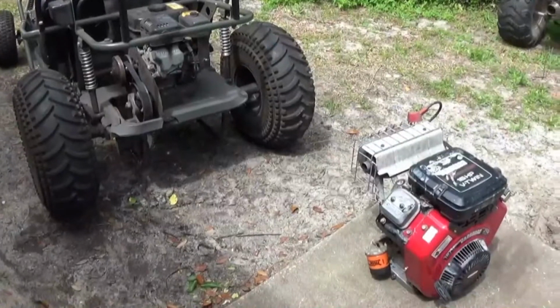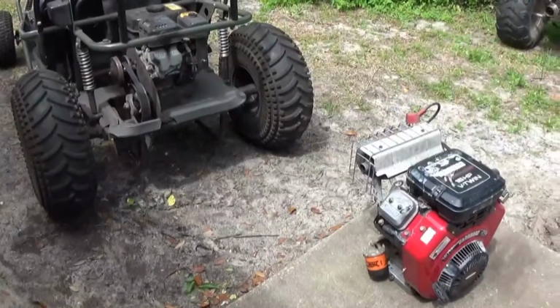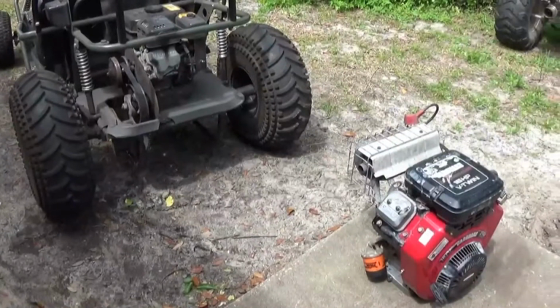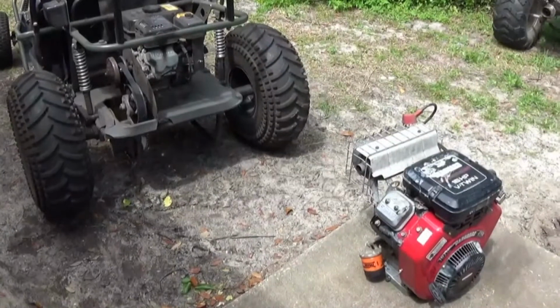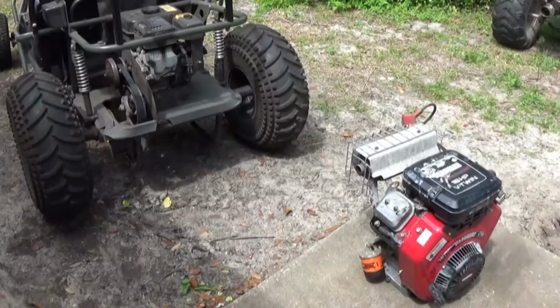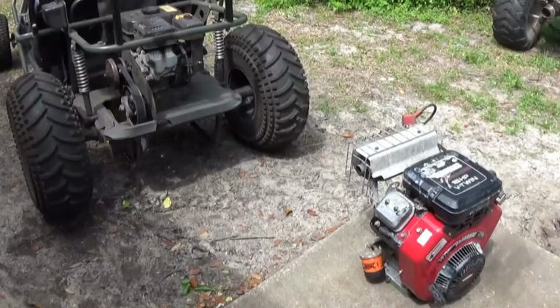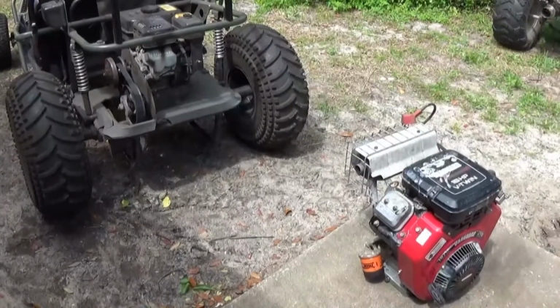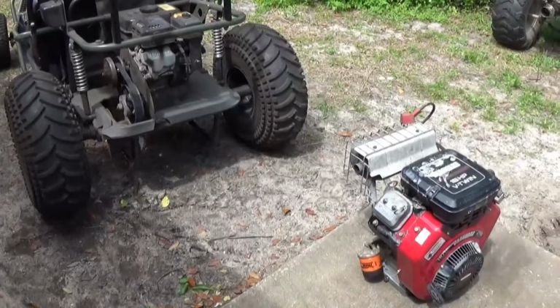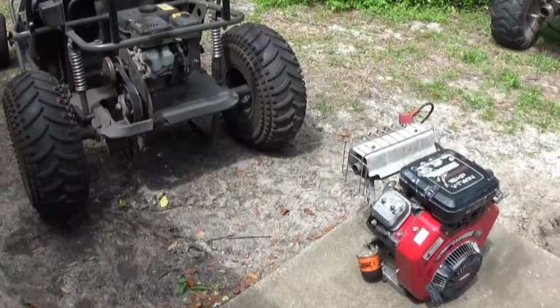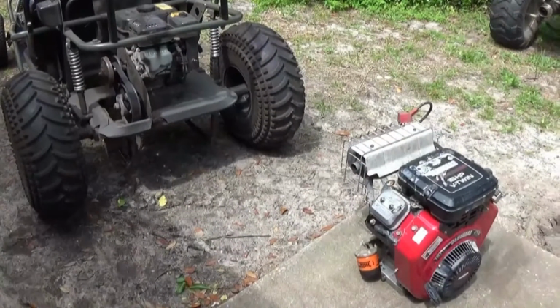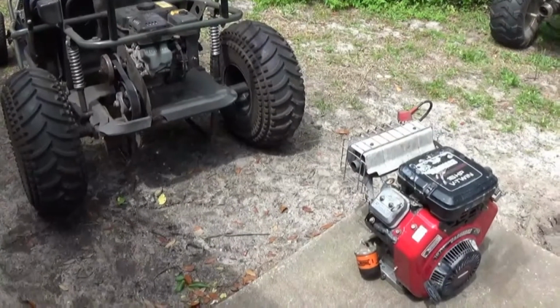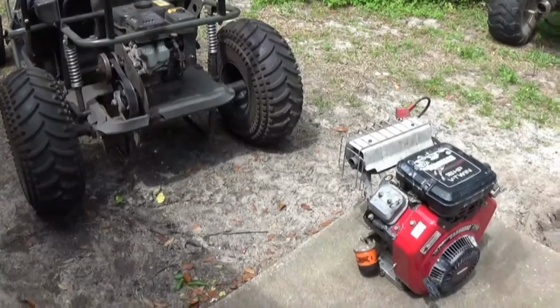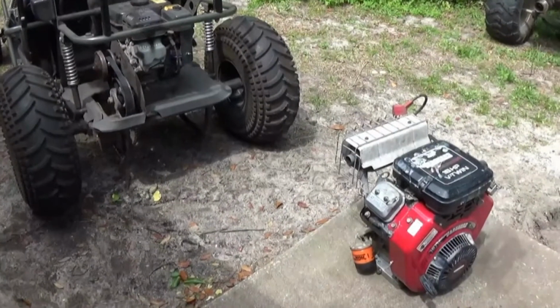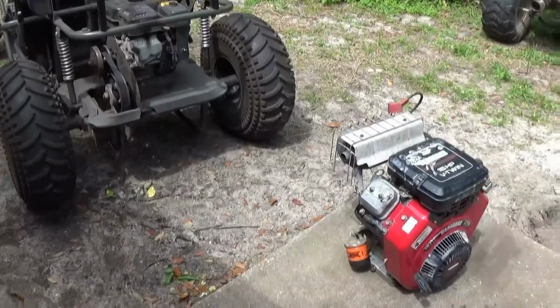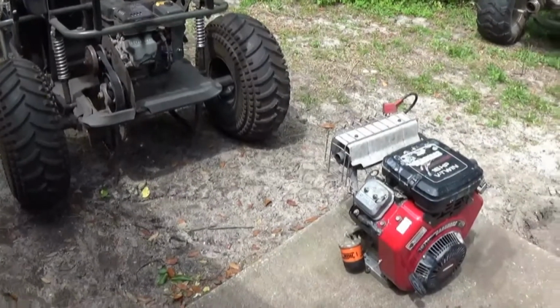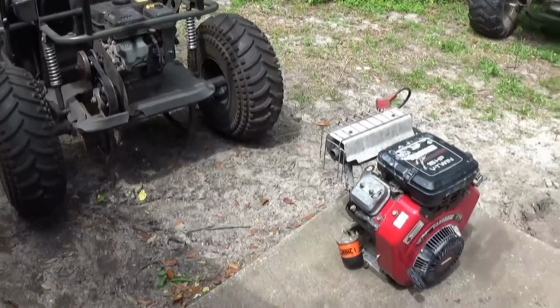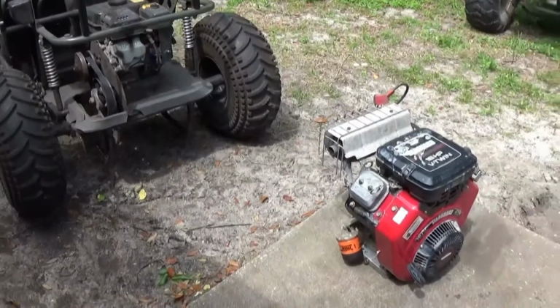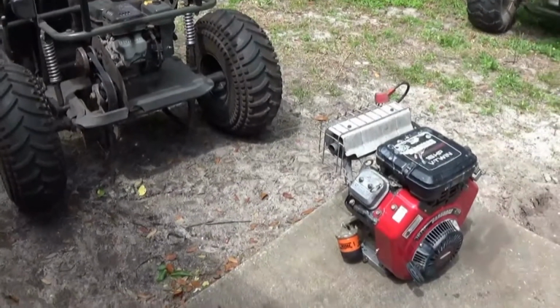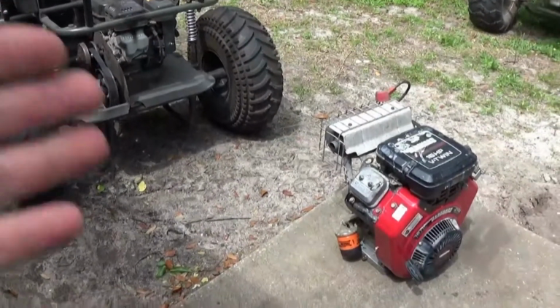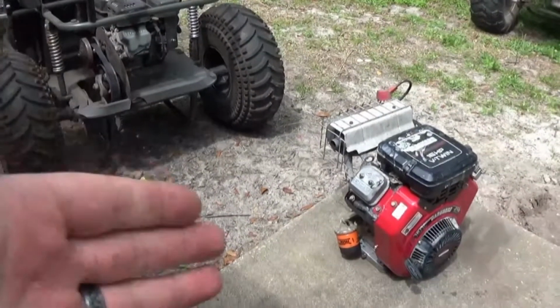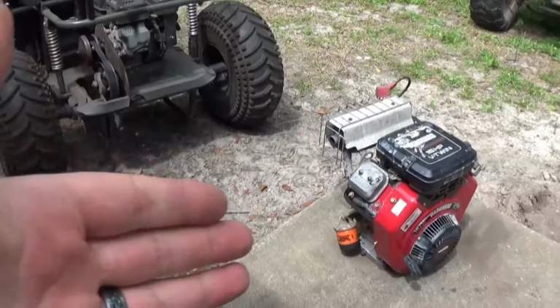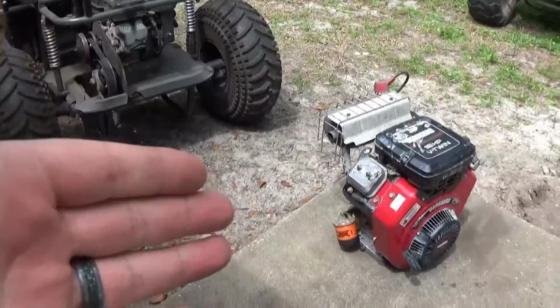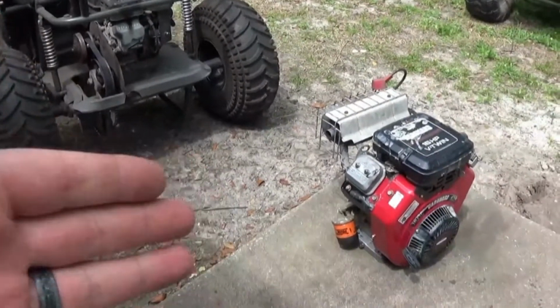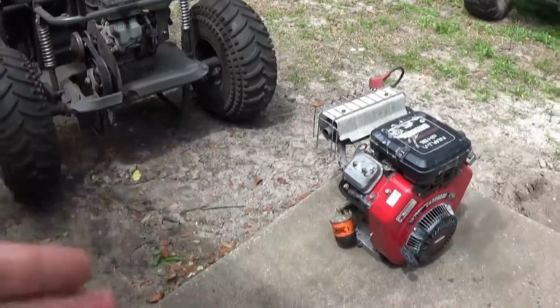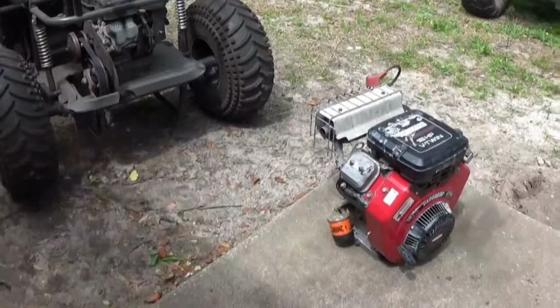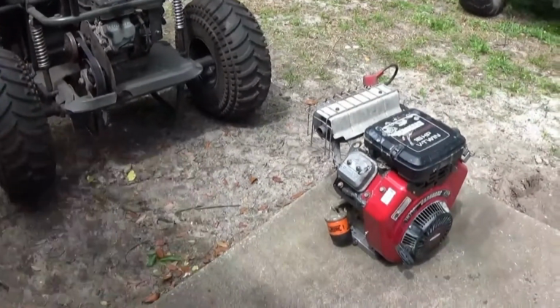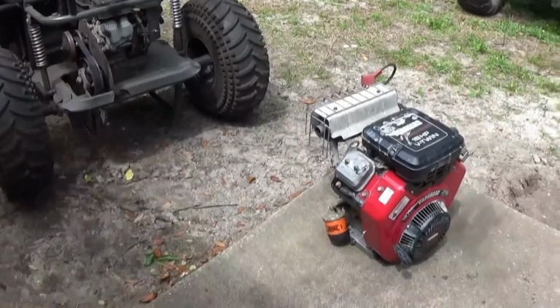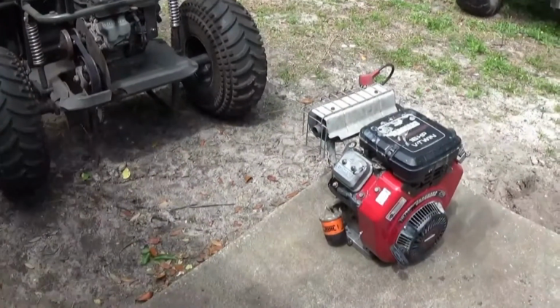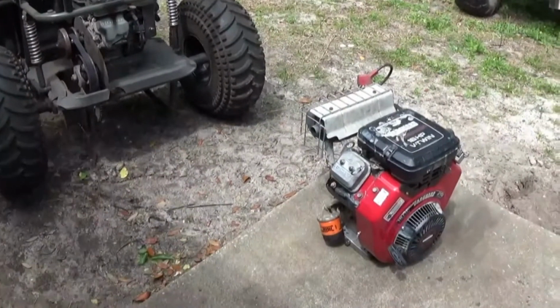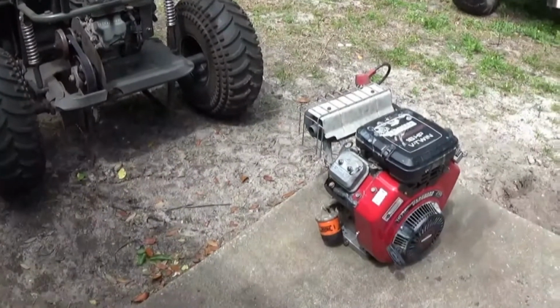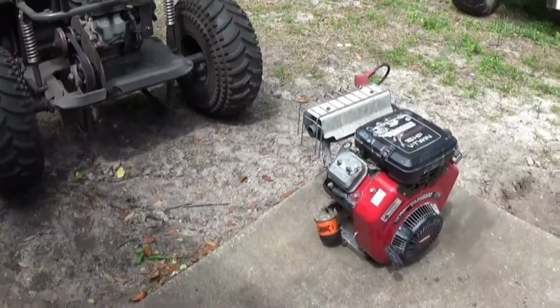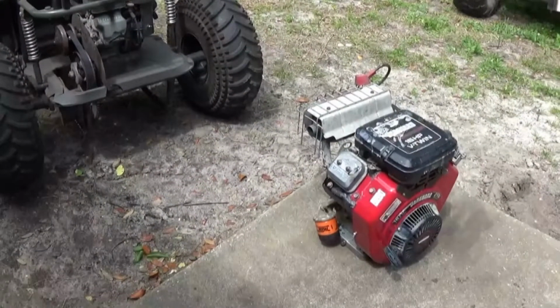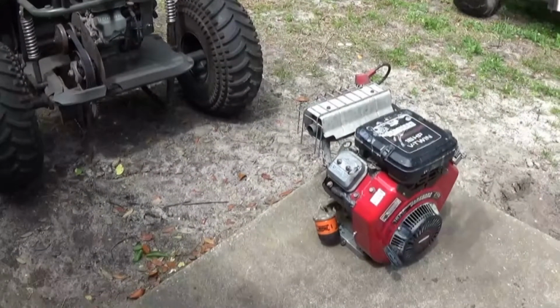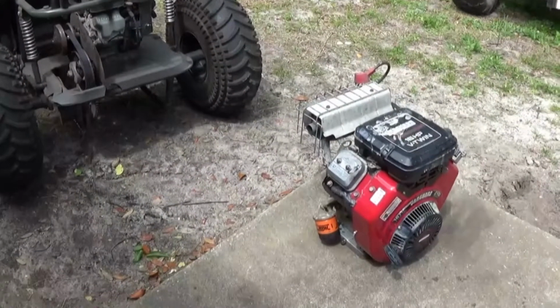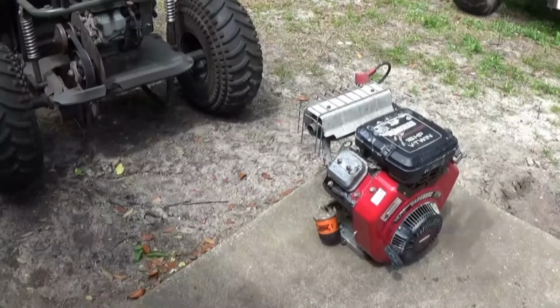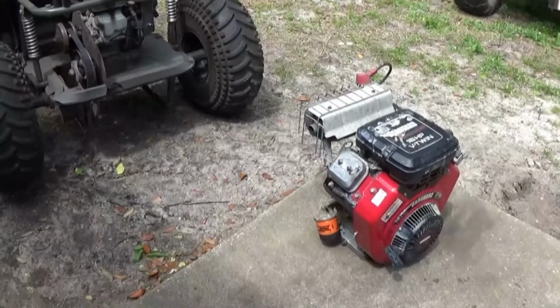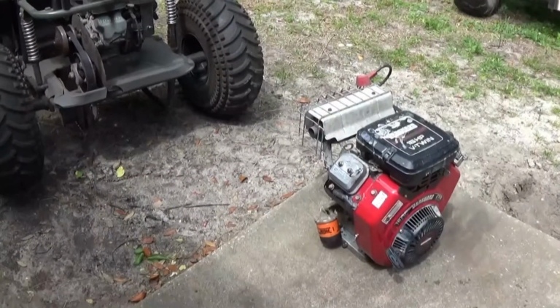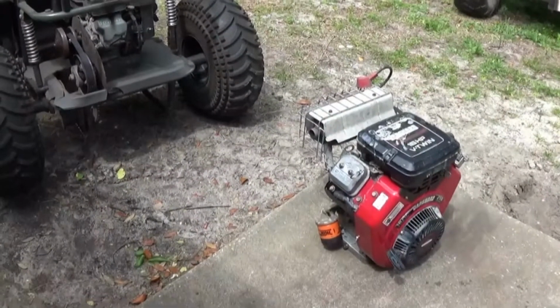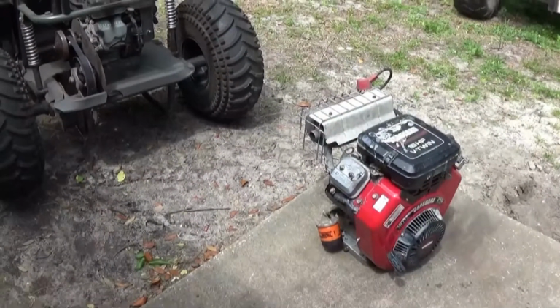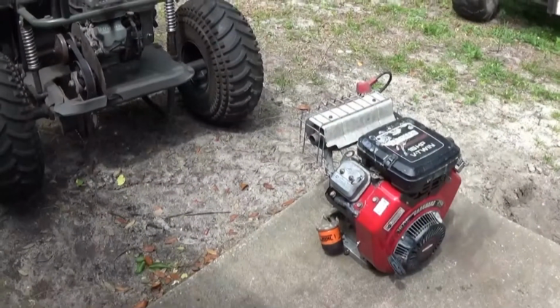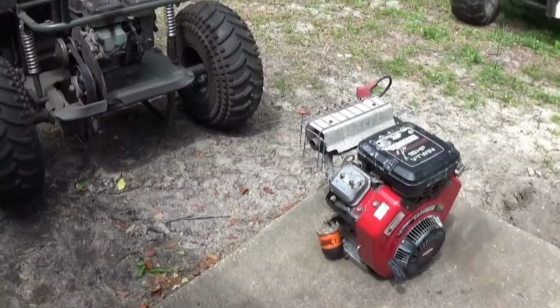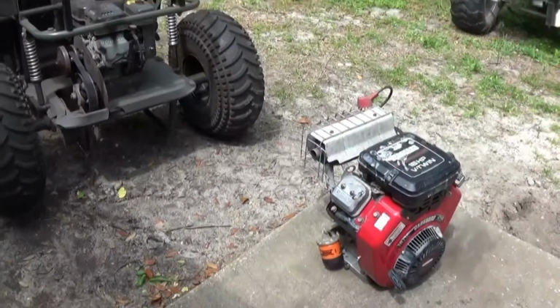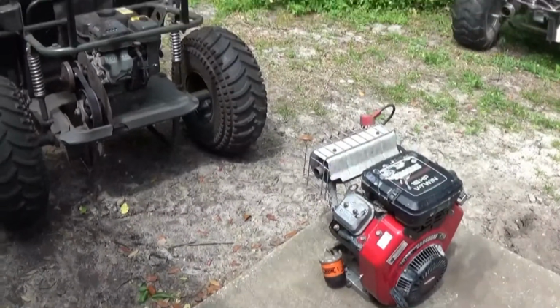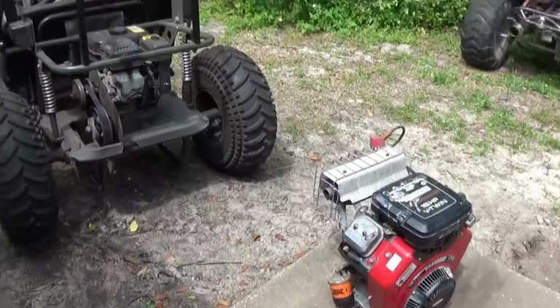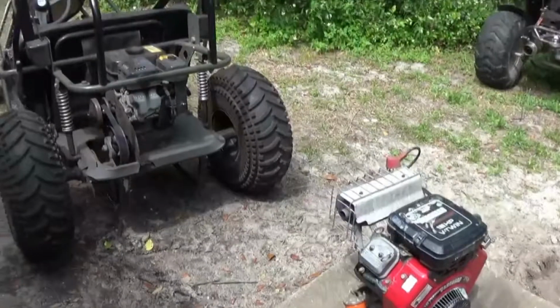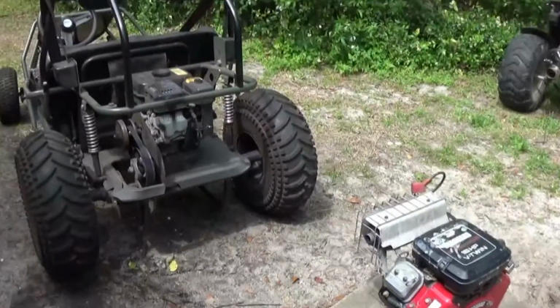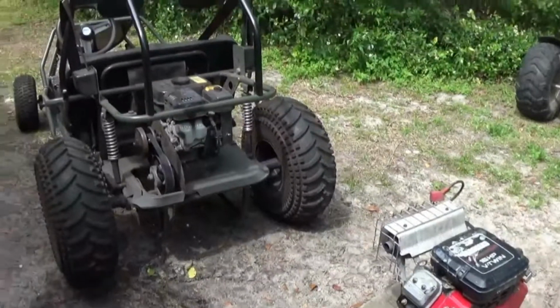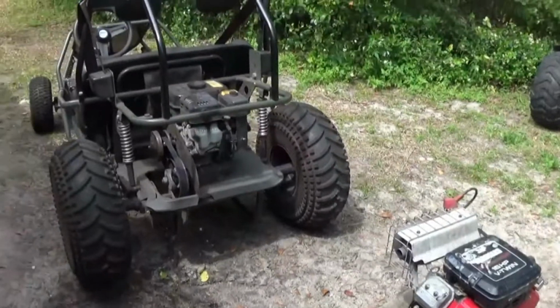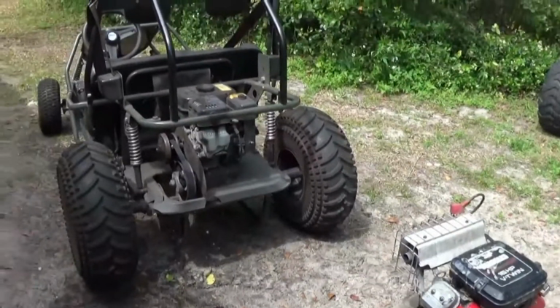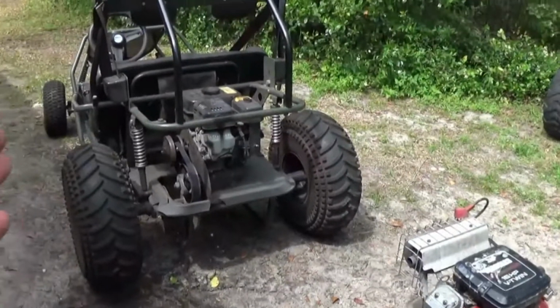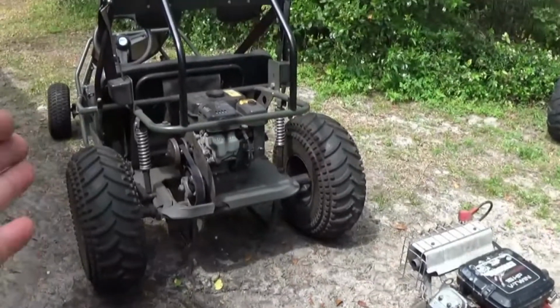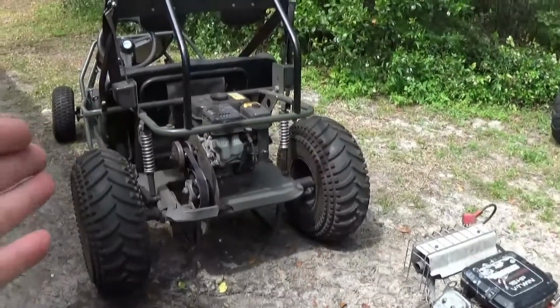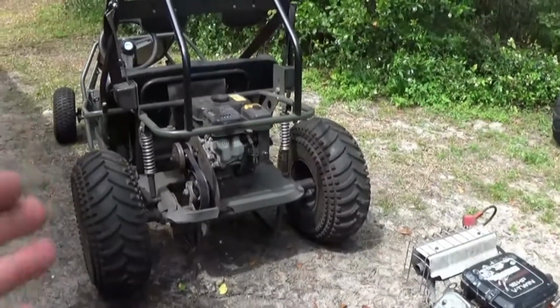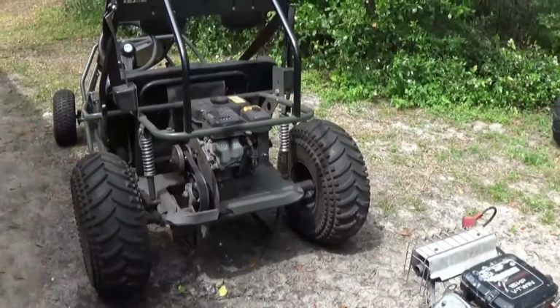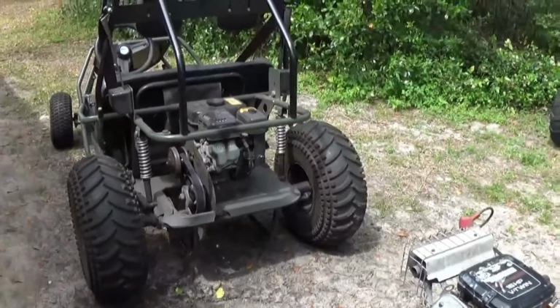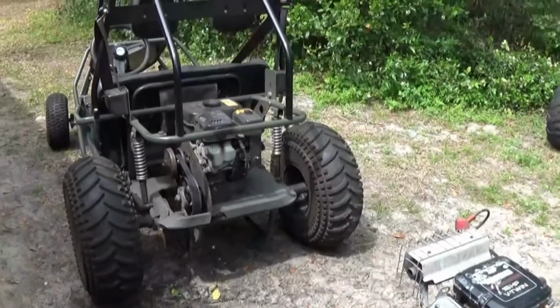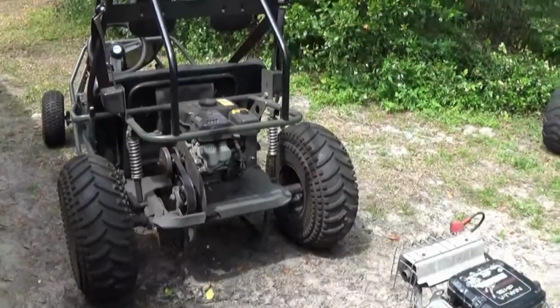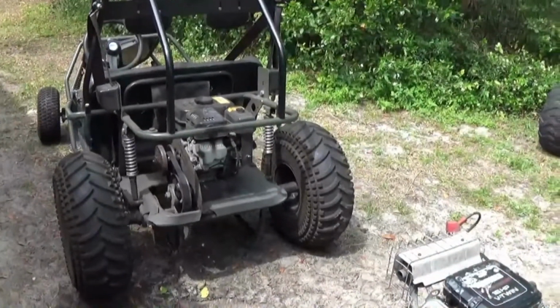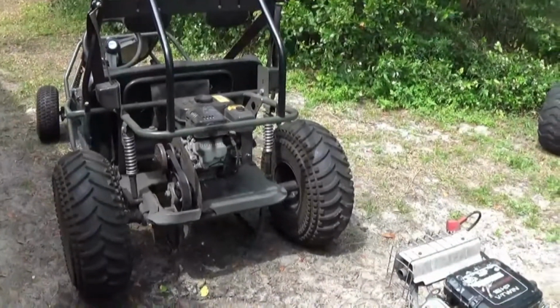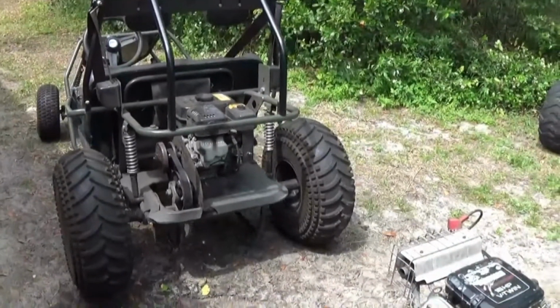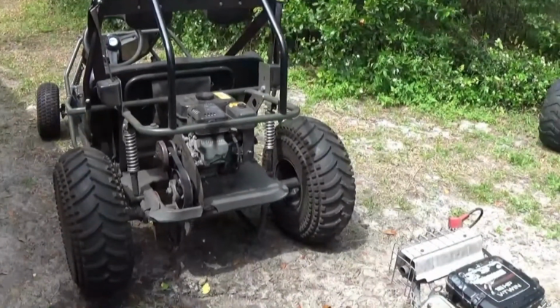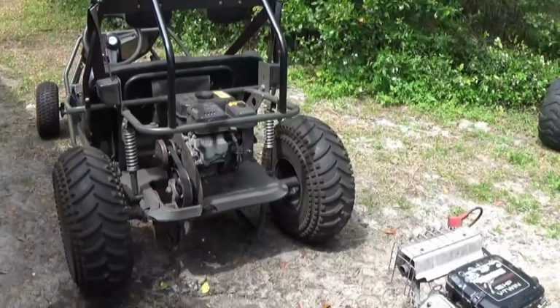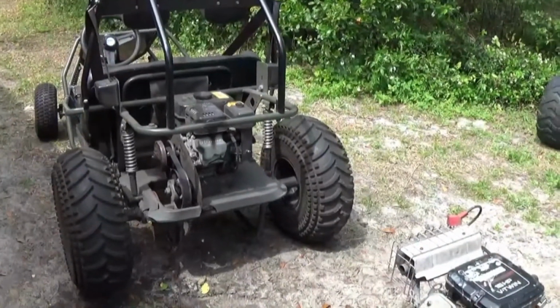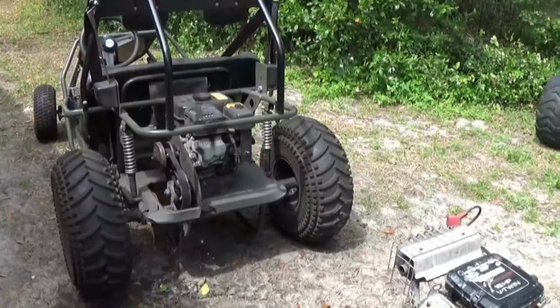Hey guys, Monday86 here, with the Briggs & Stratton V-Twin, and here with the Manco 606 Scorpion.